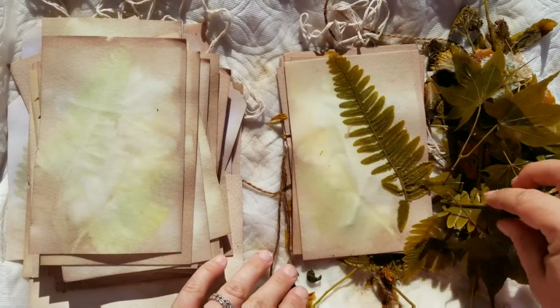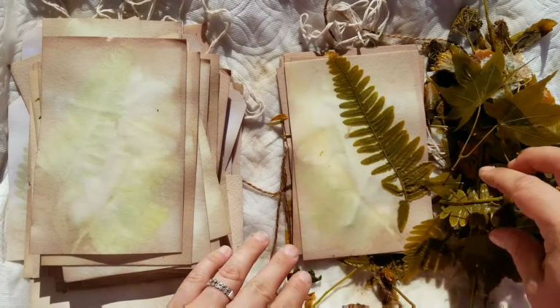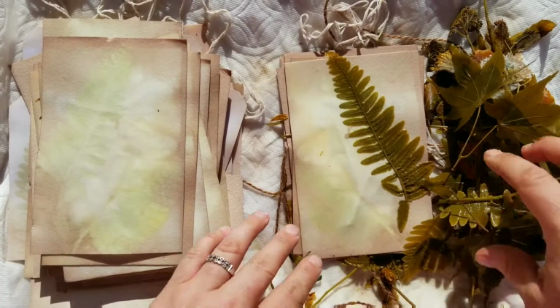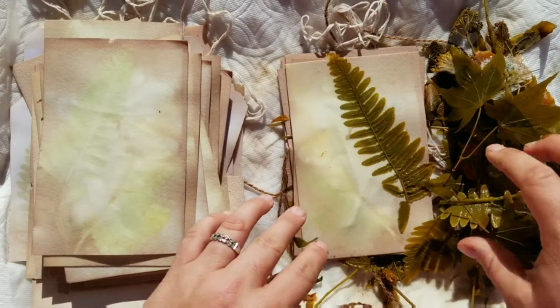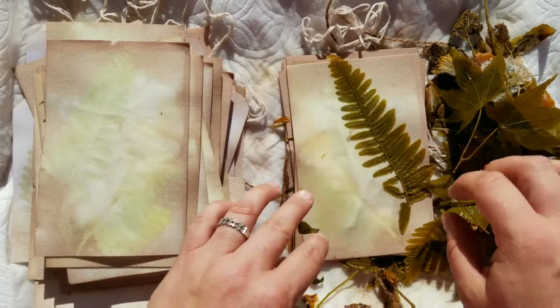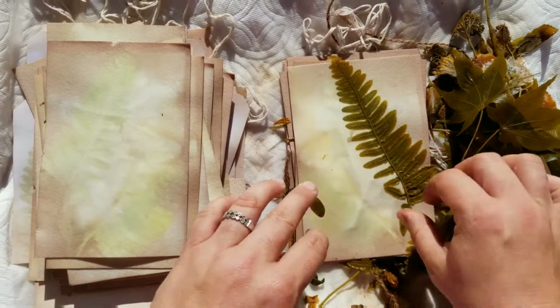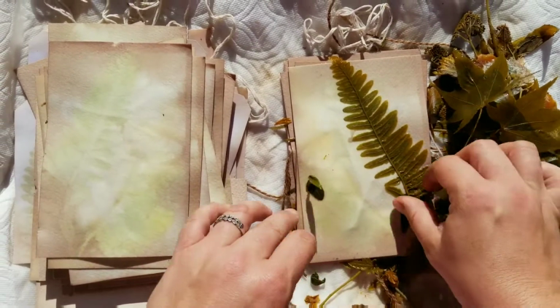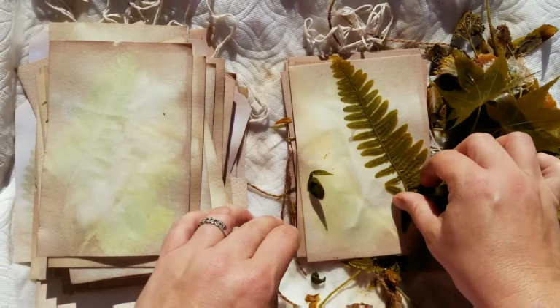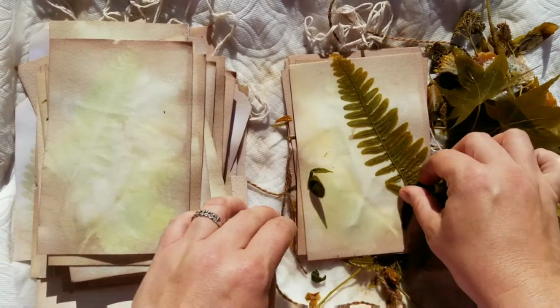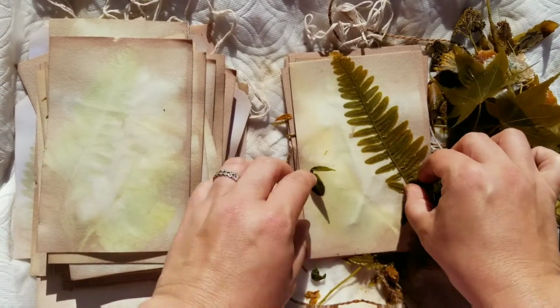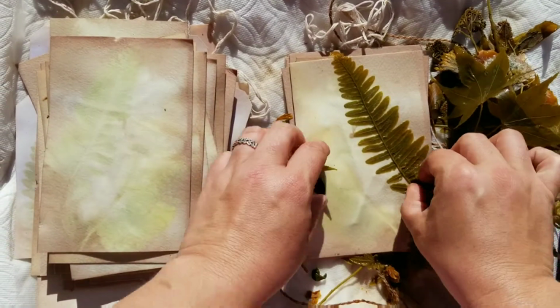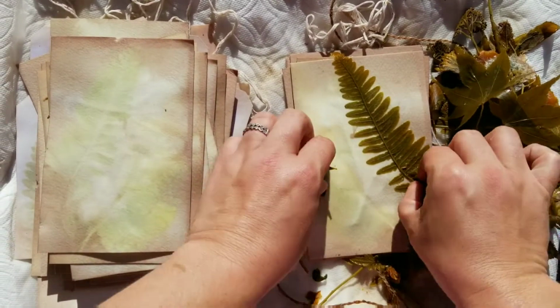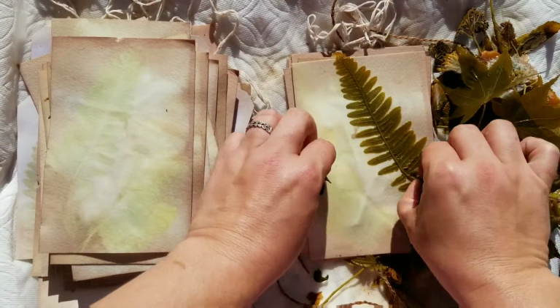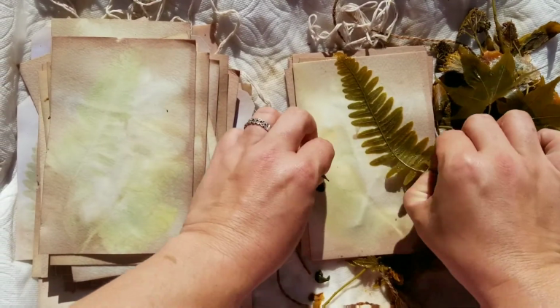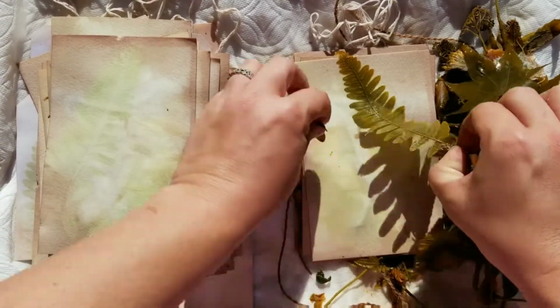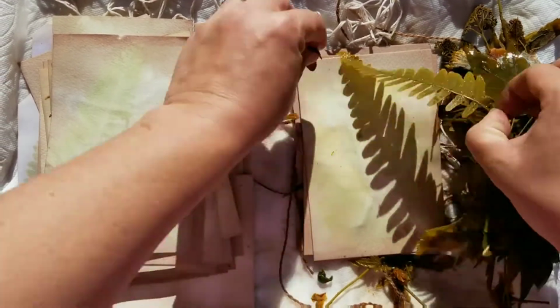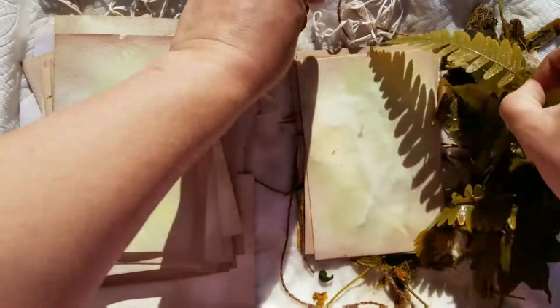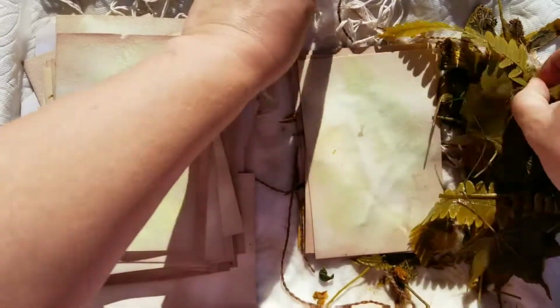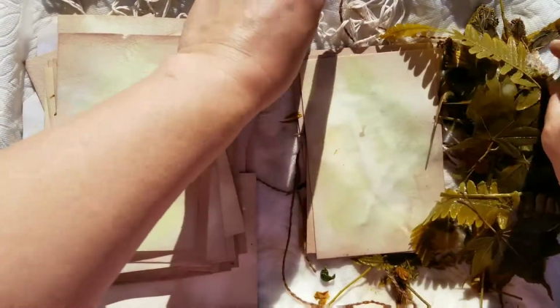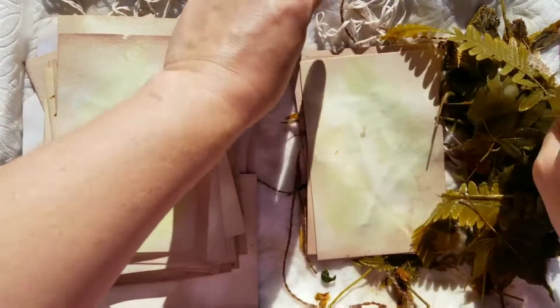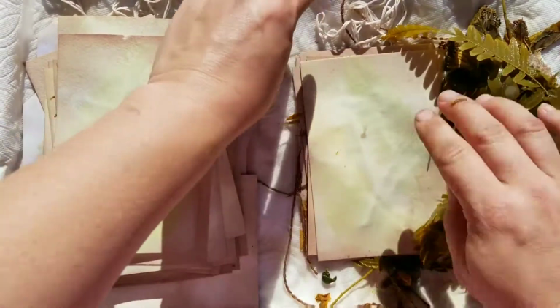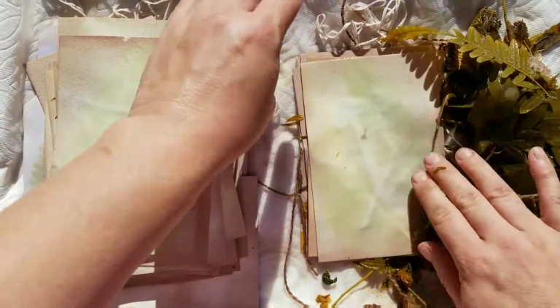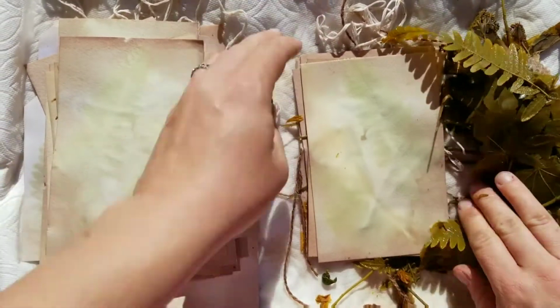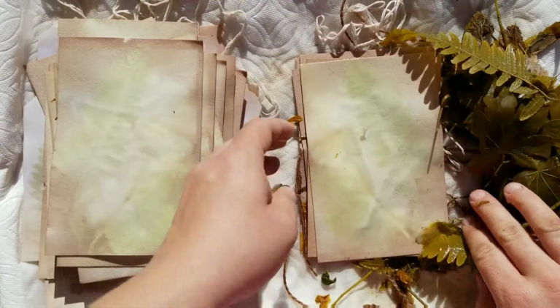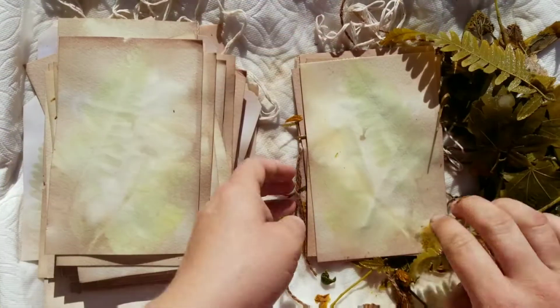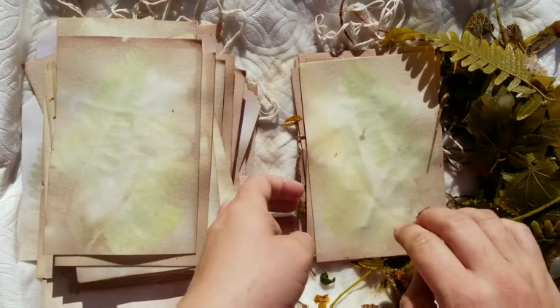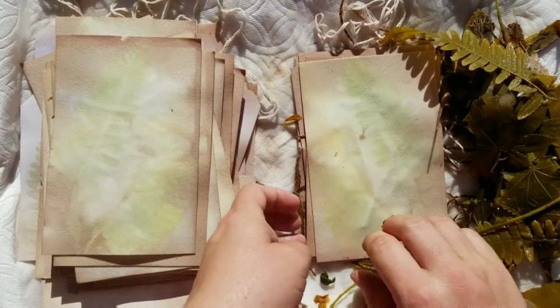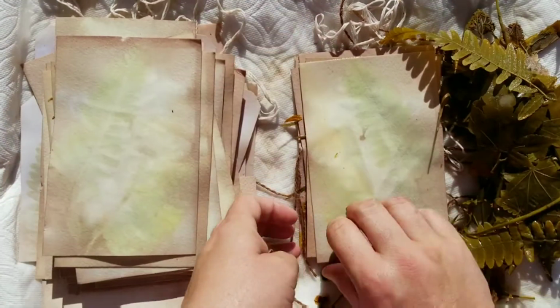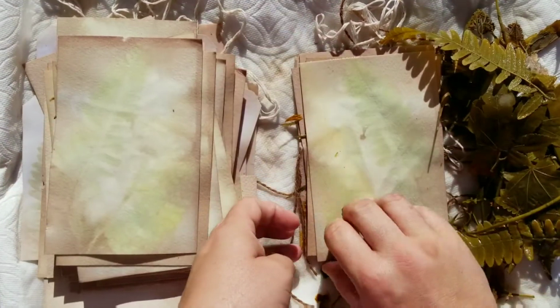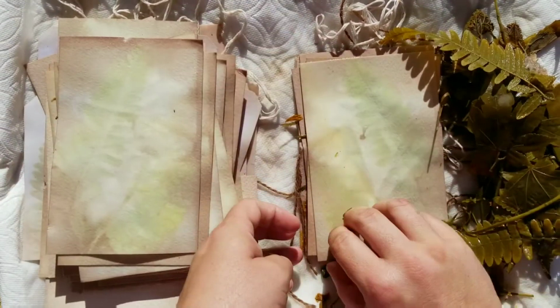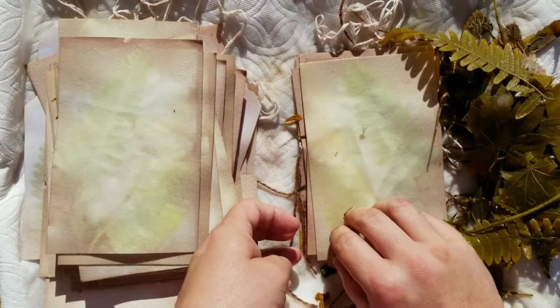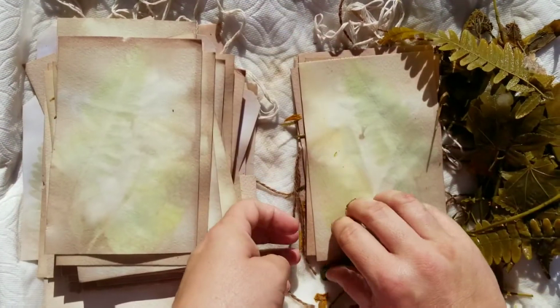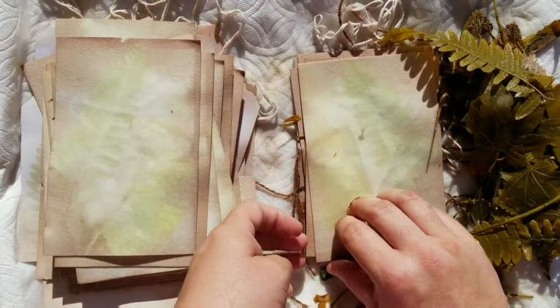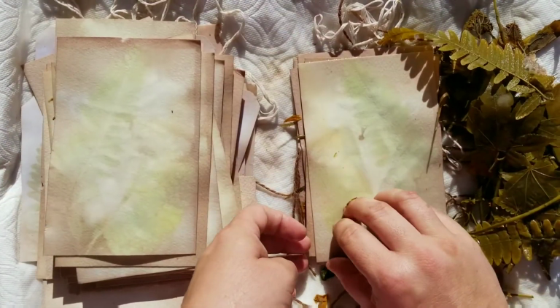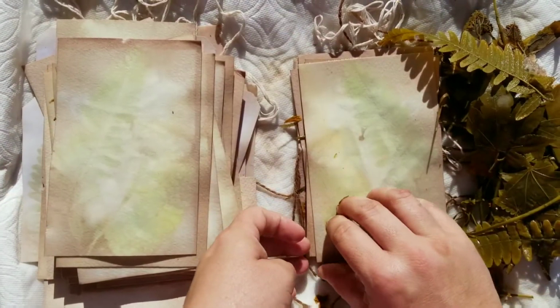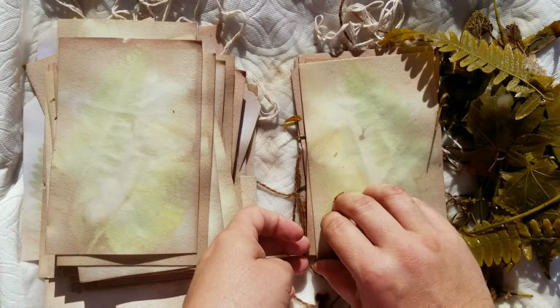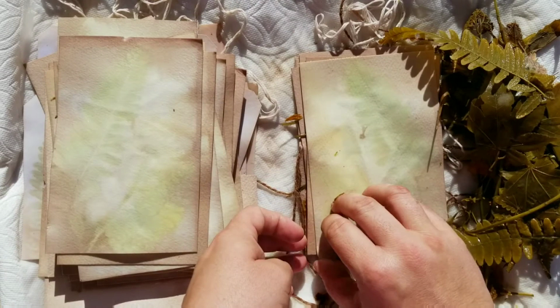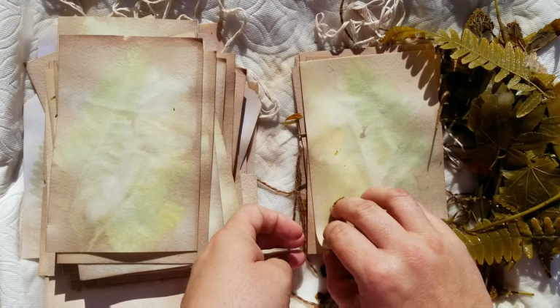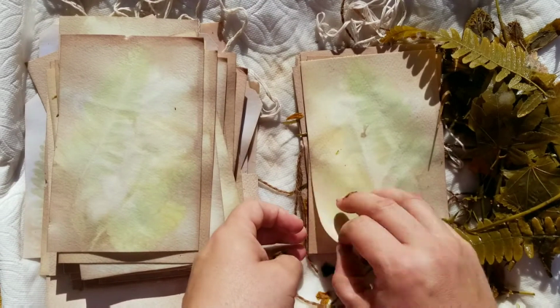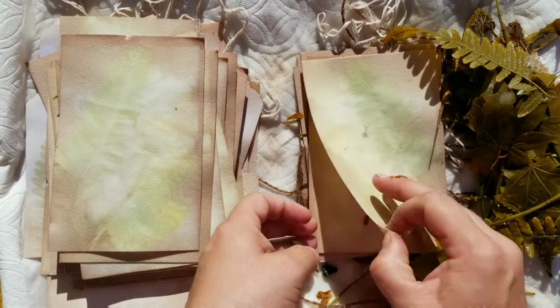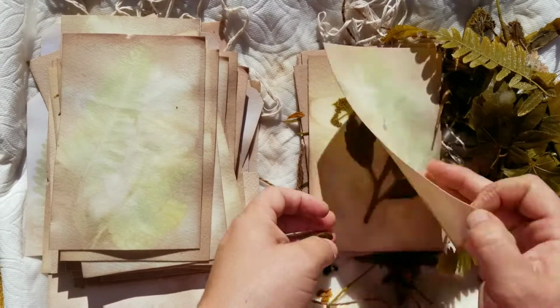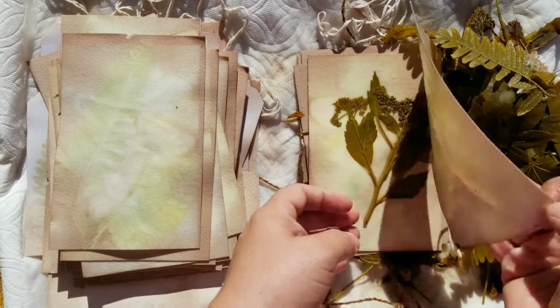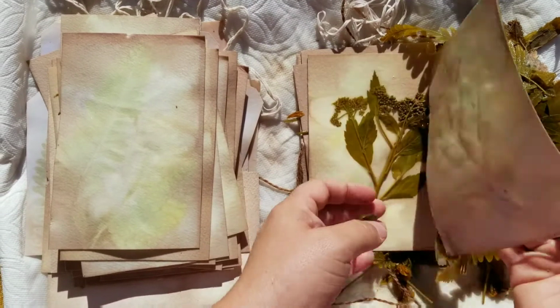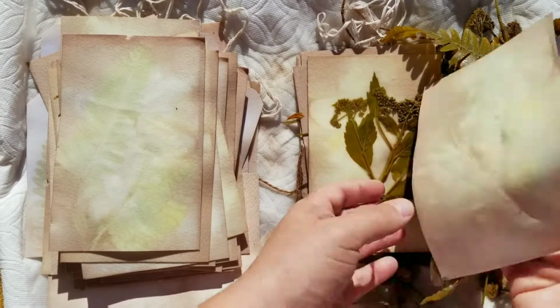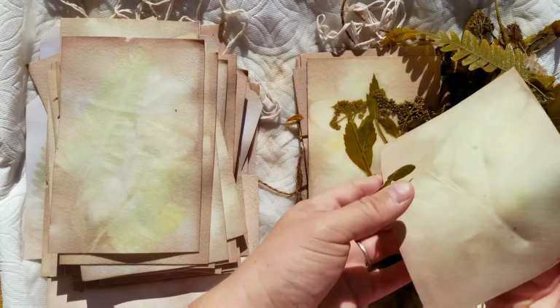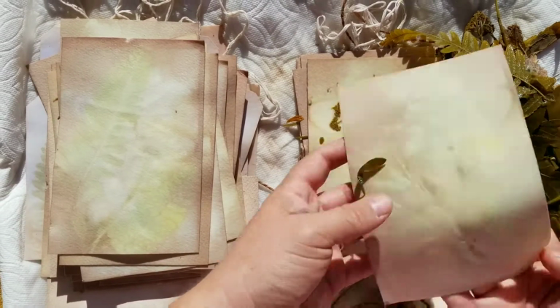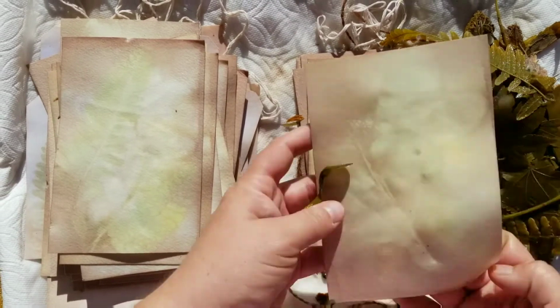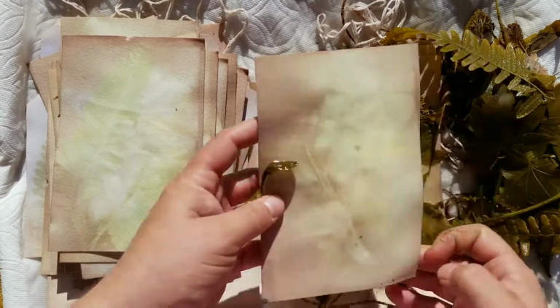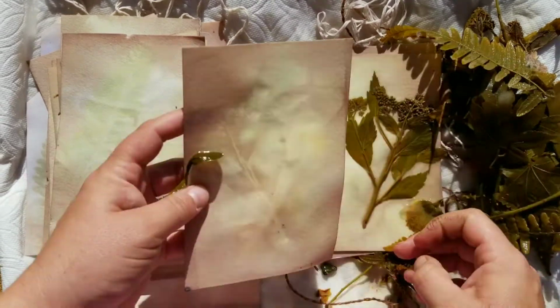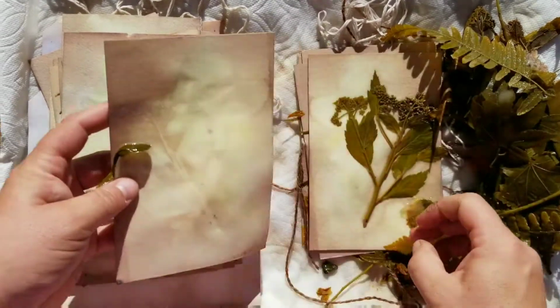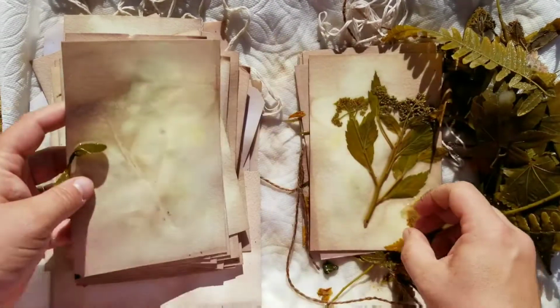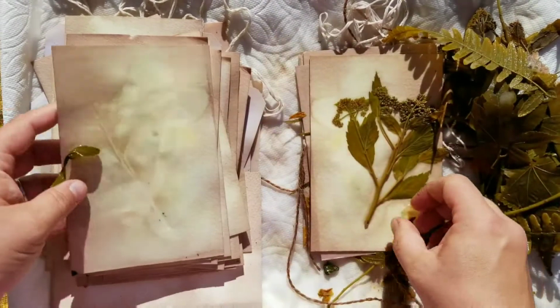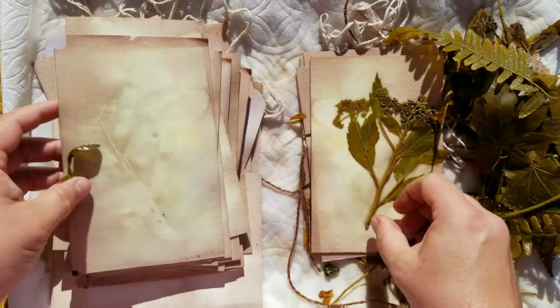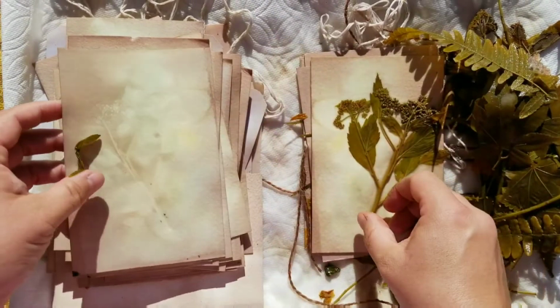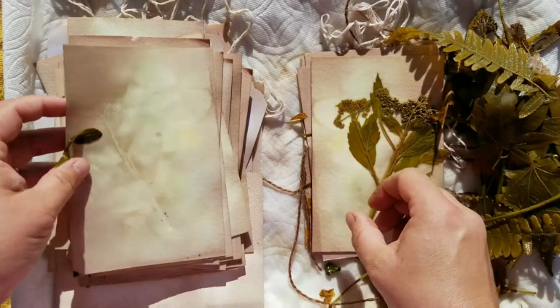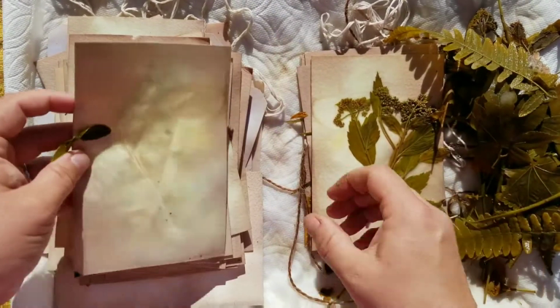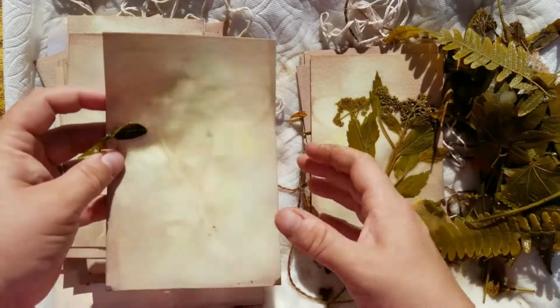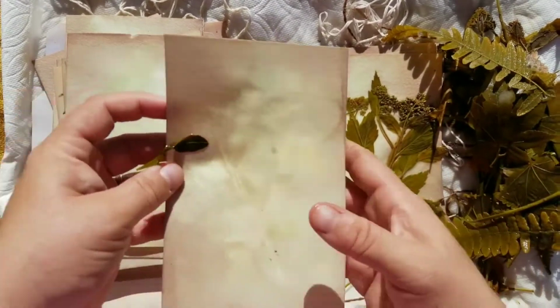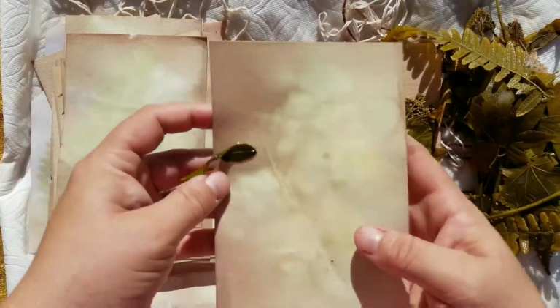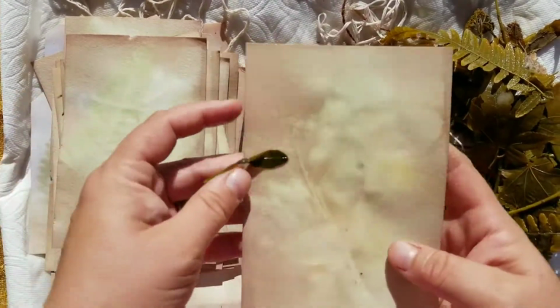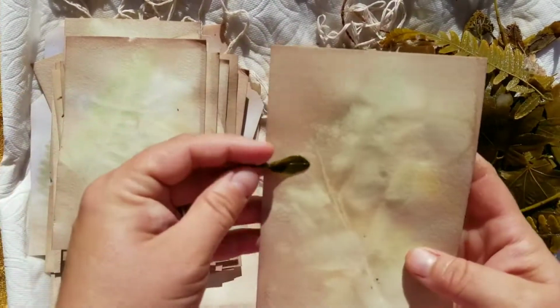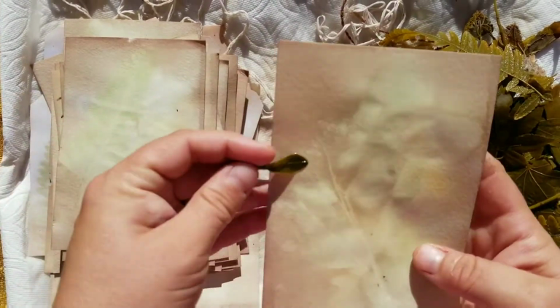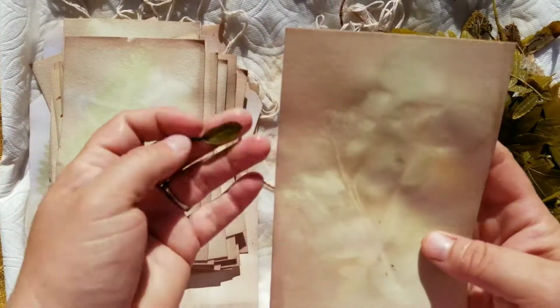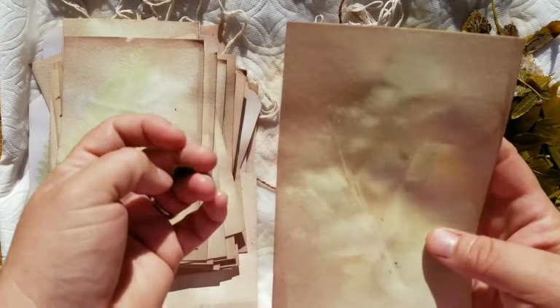These ferns are beautiful. That's pretty.